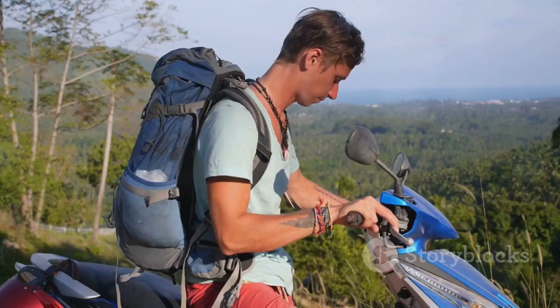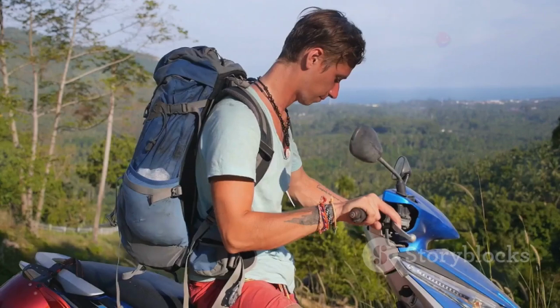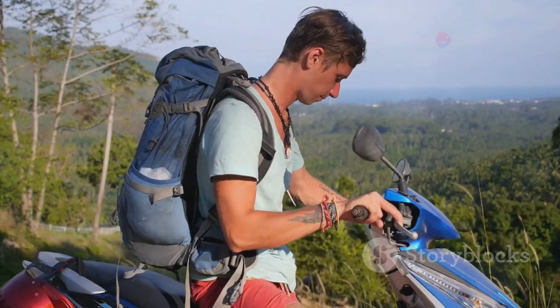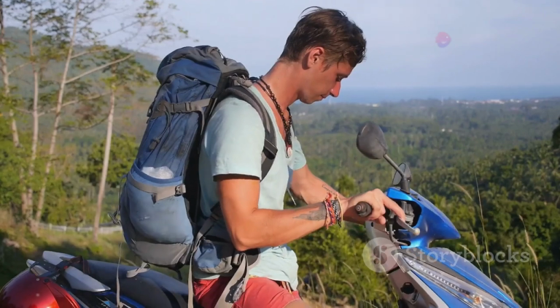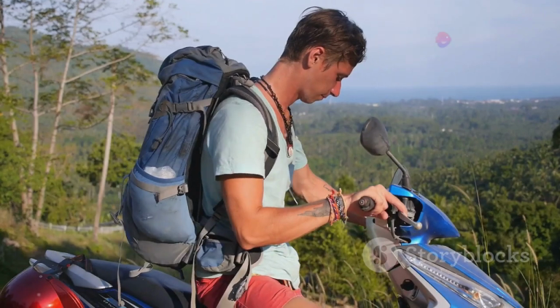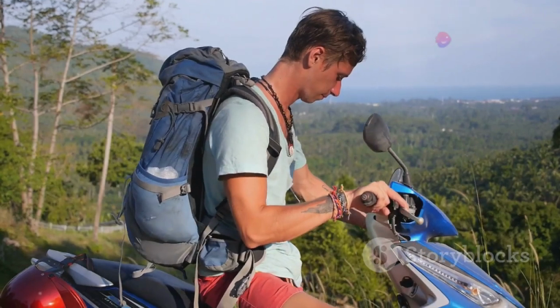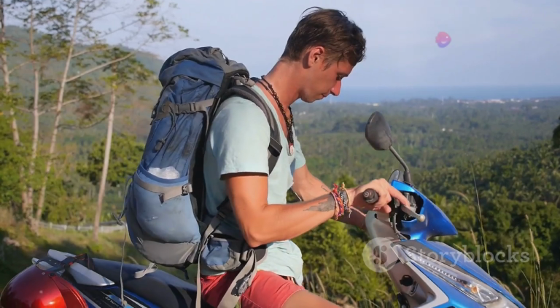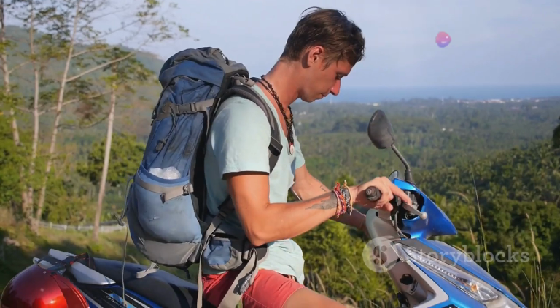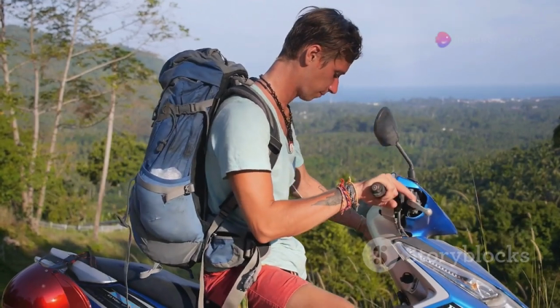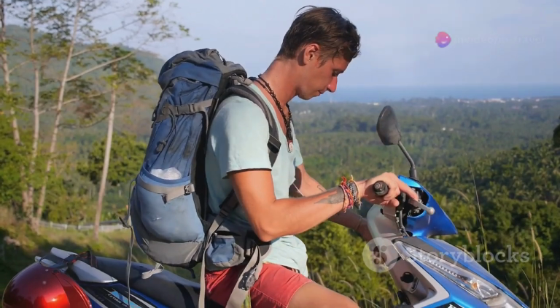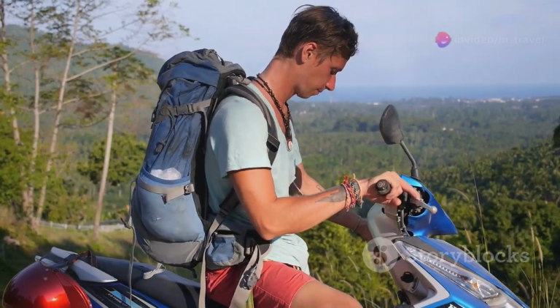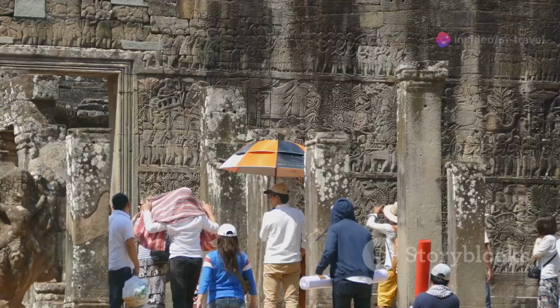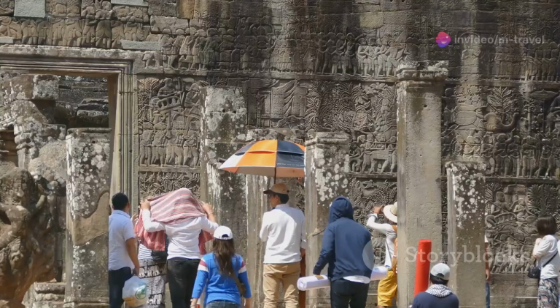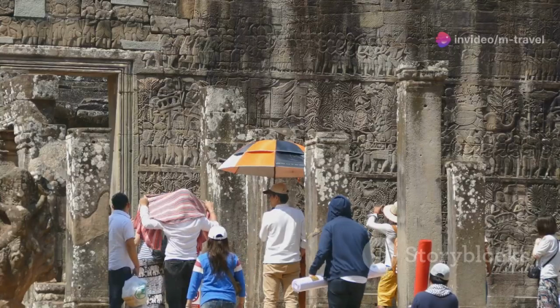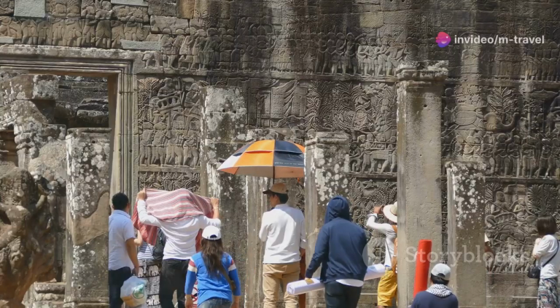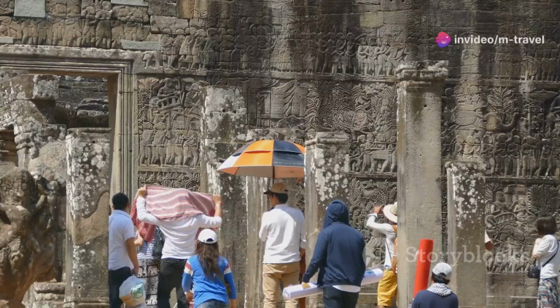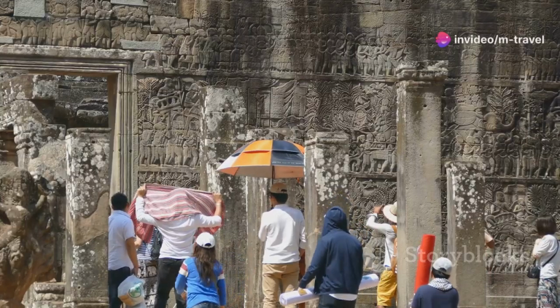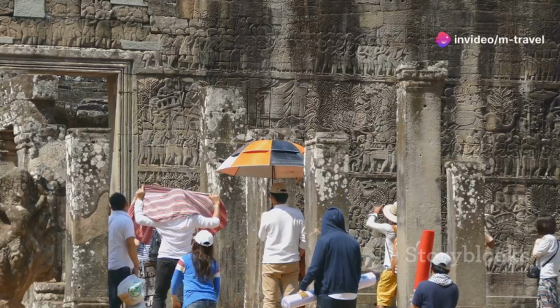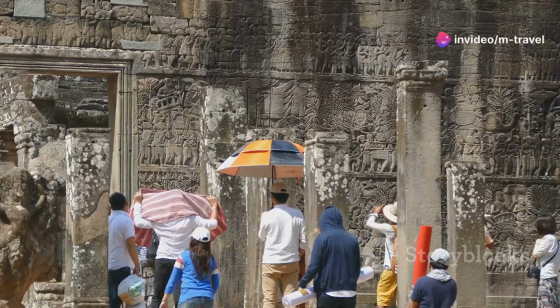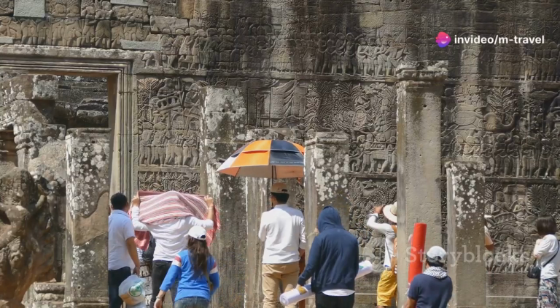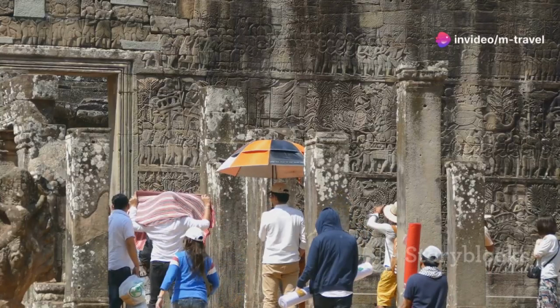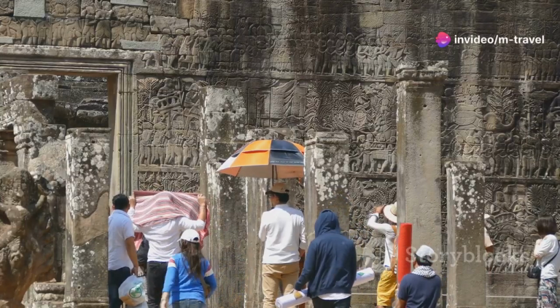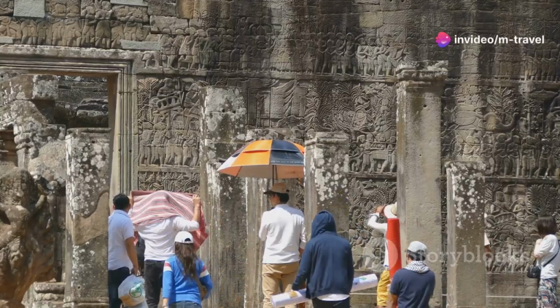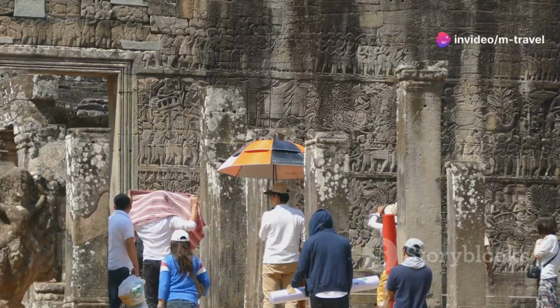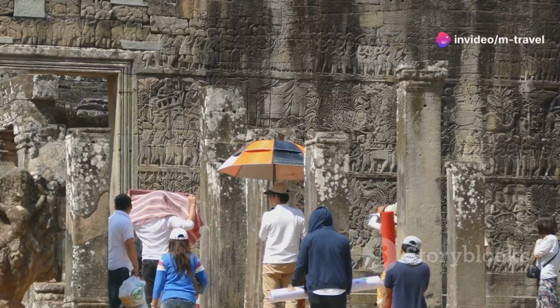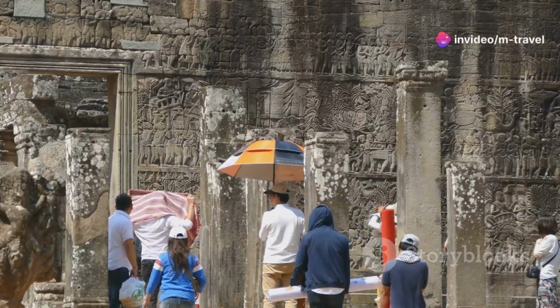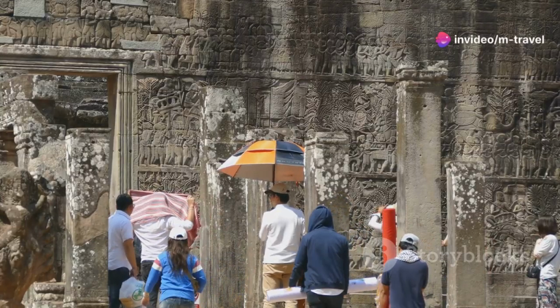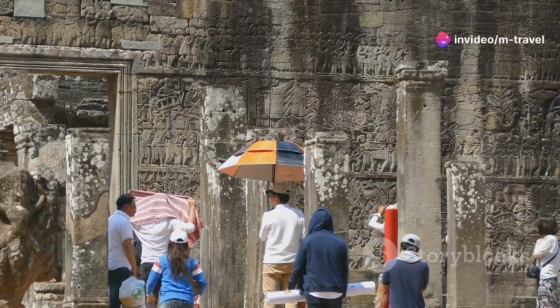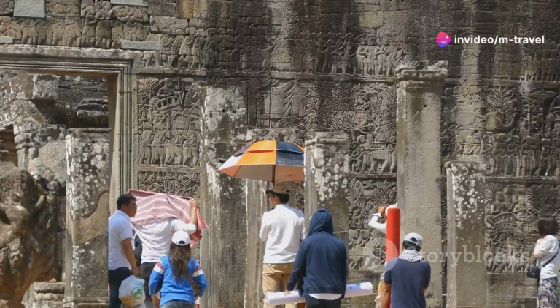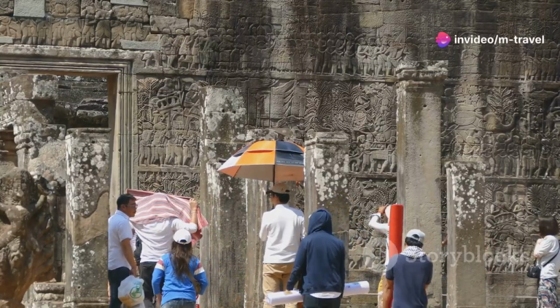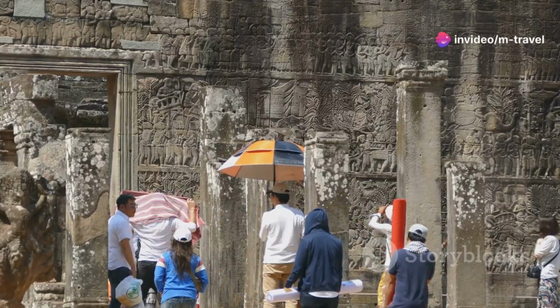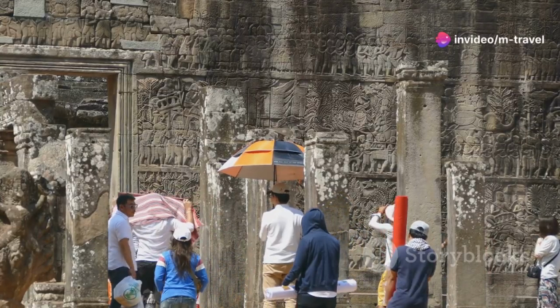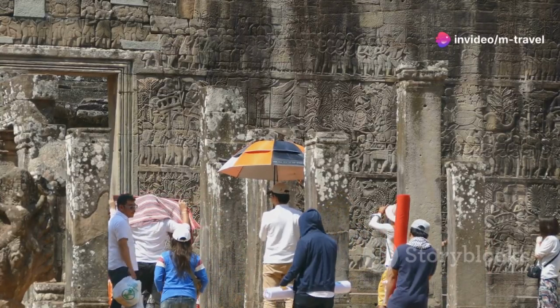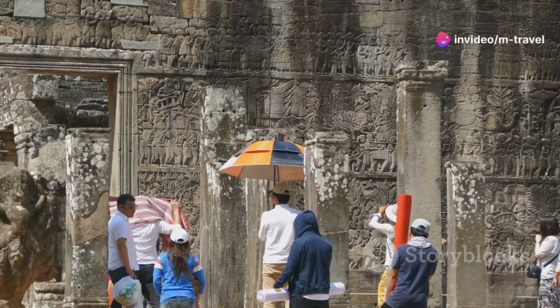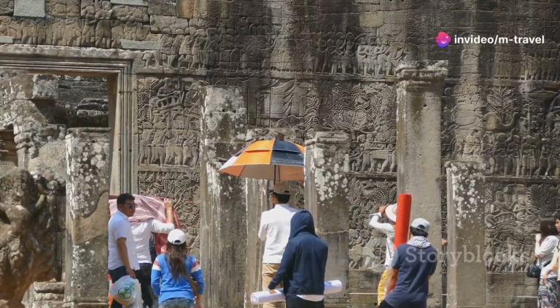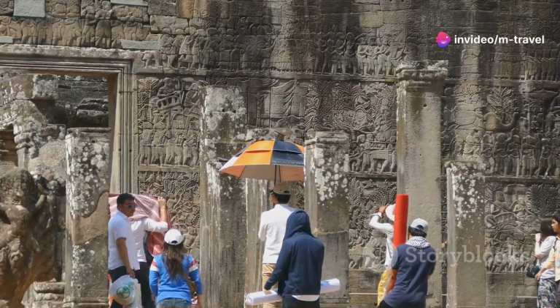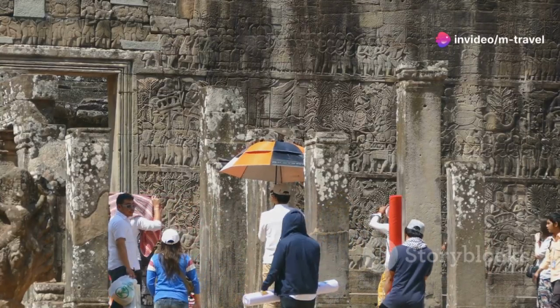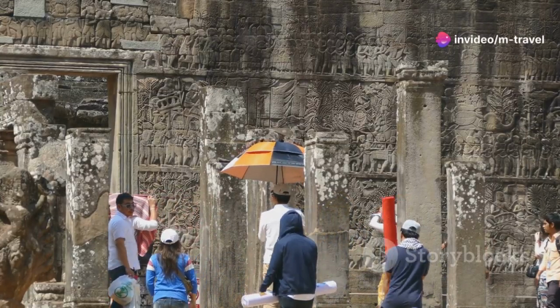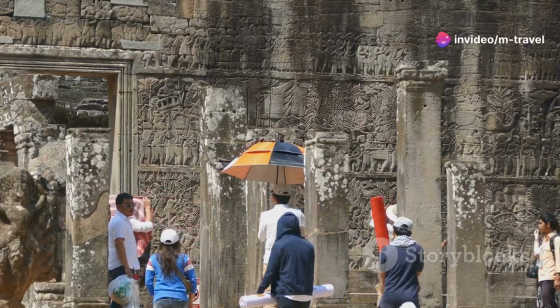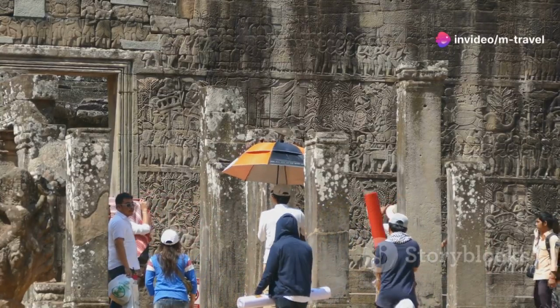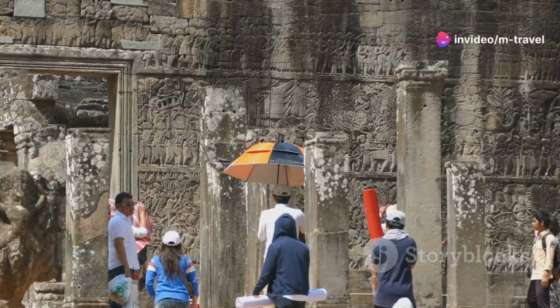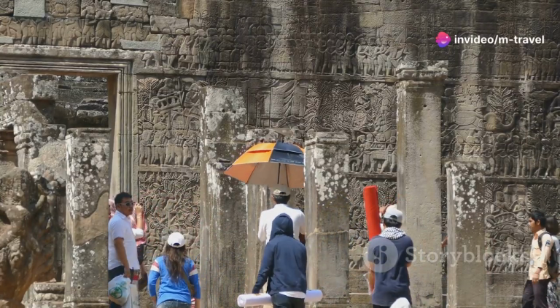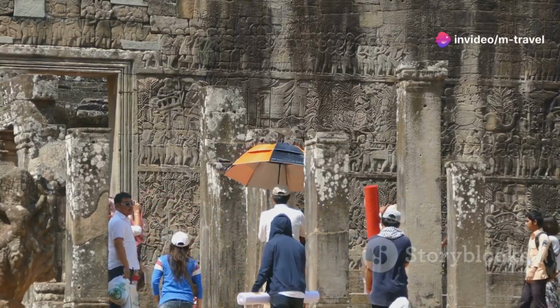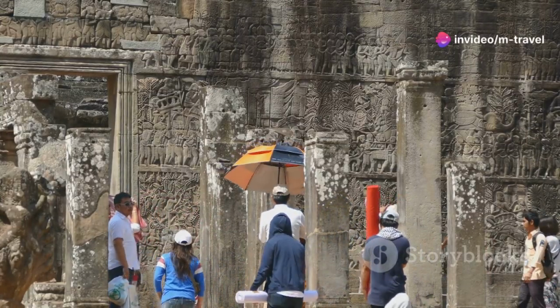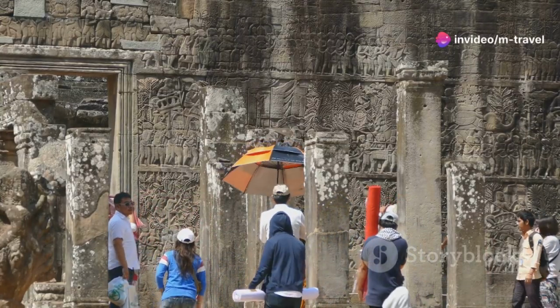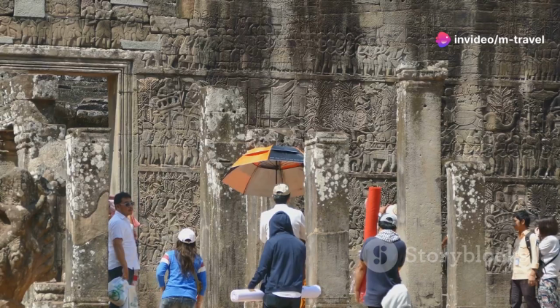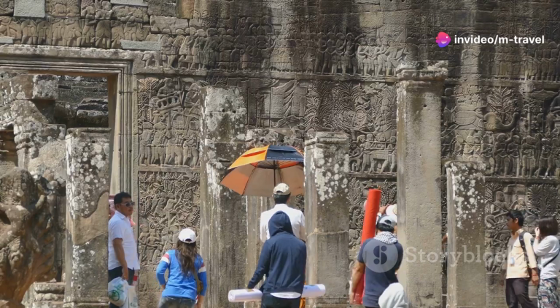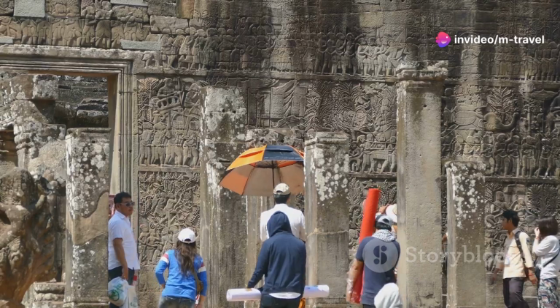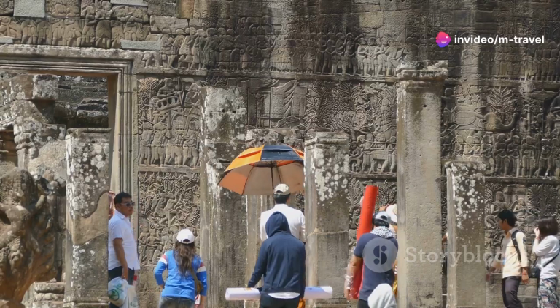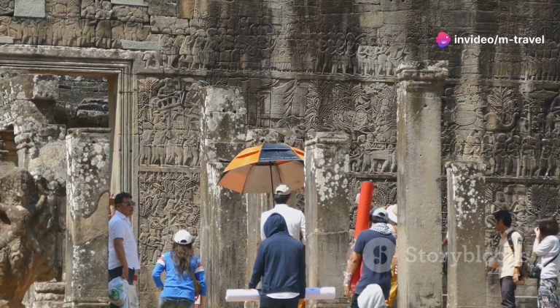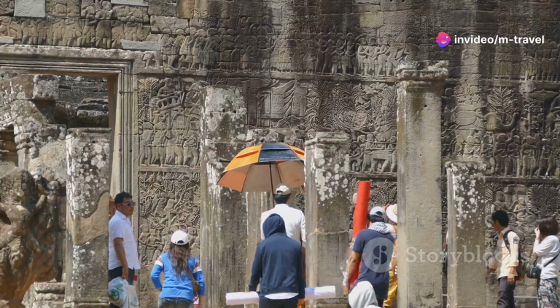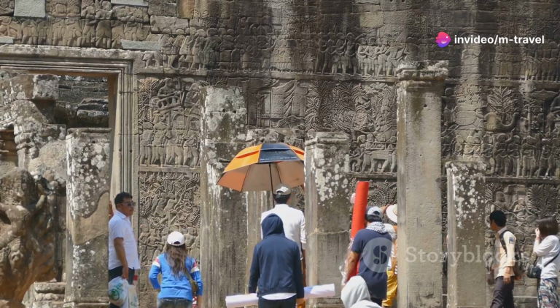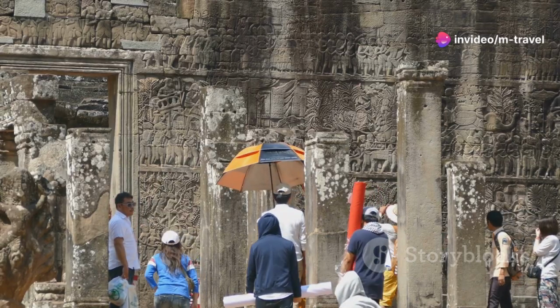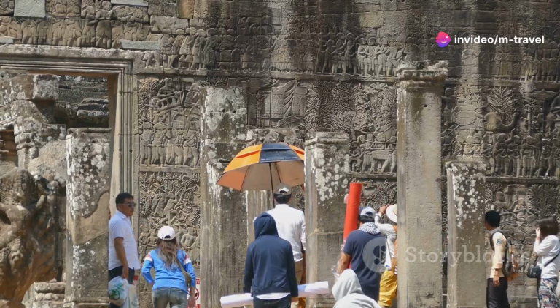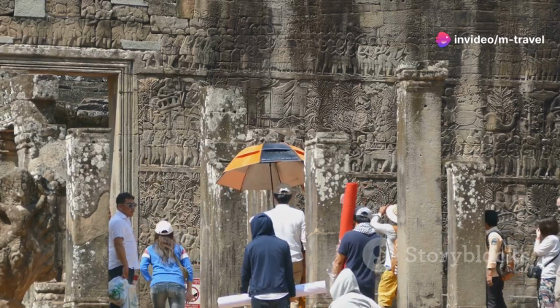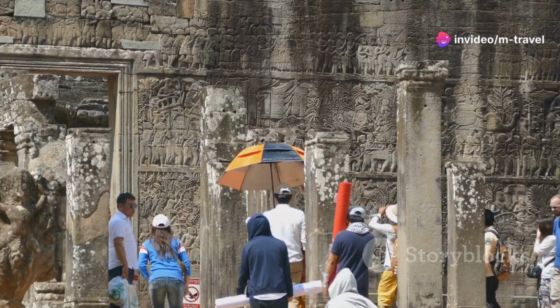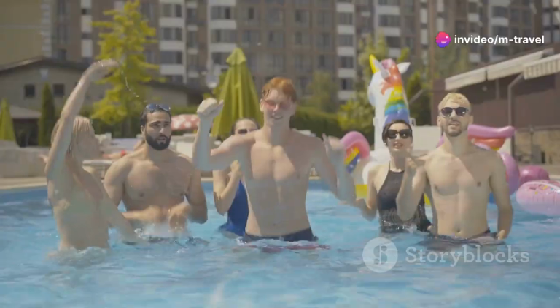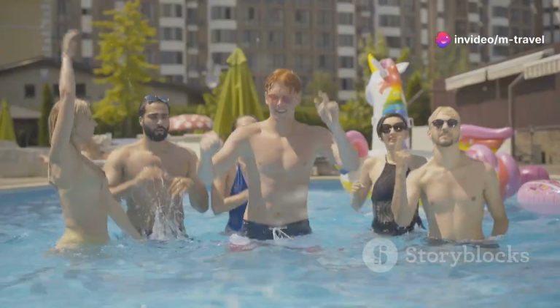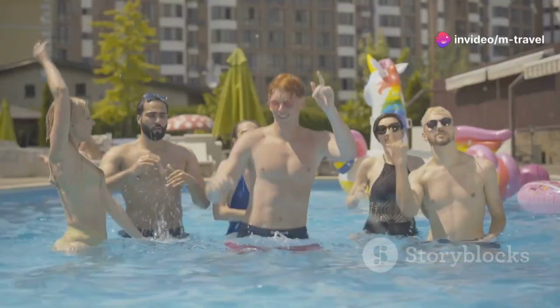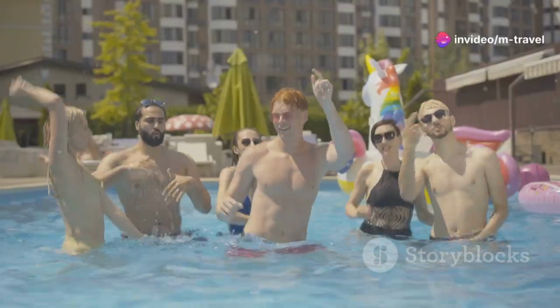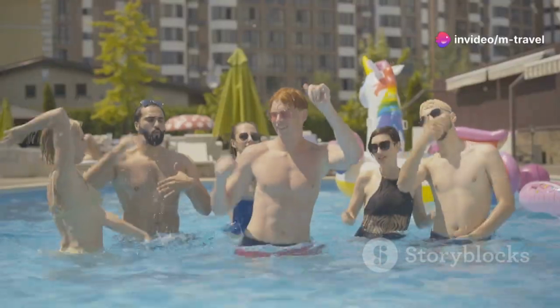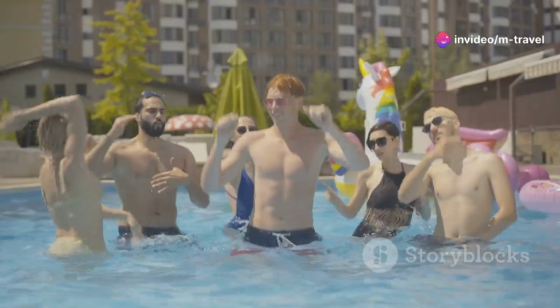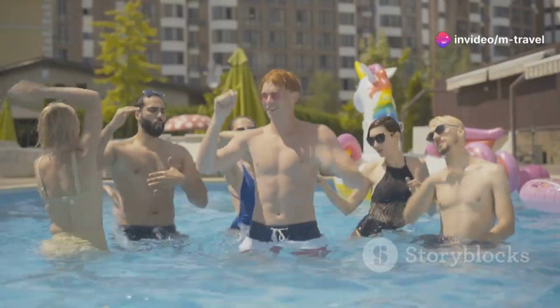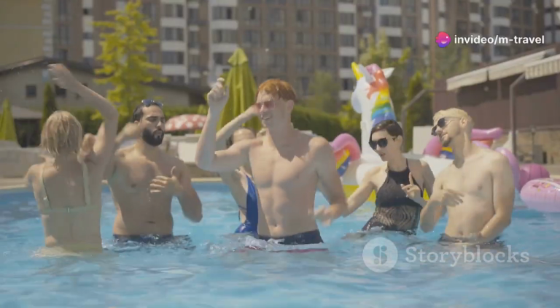Hey there, adventure seekers! Today I'm going to show you how to explore the vibrant and rich culture of Cambodia on just 10 bucks. Let's dive right in.